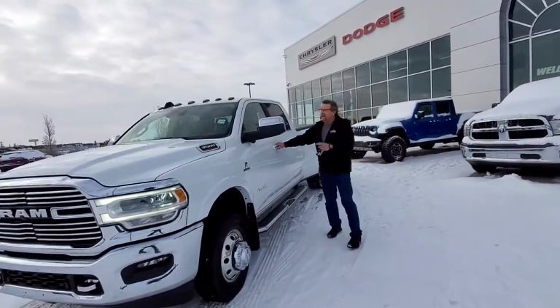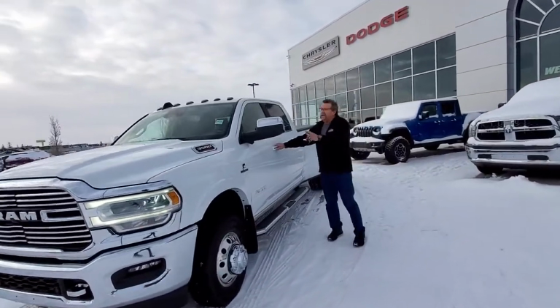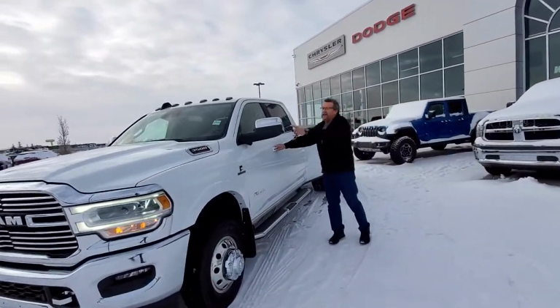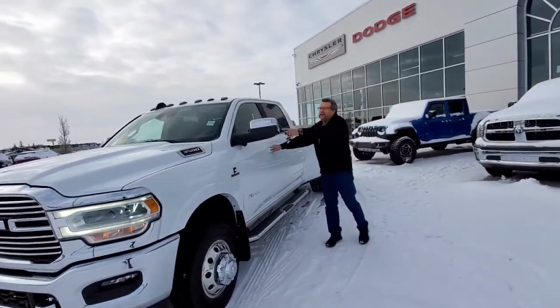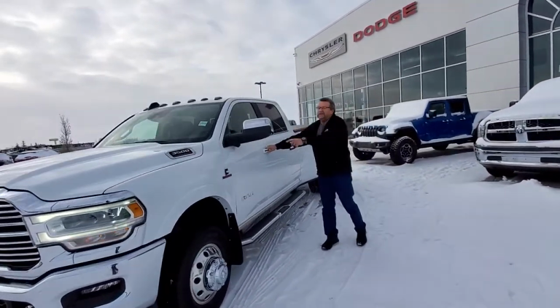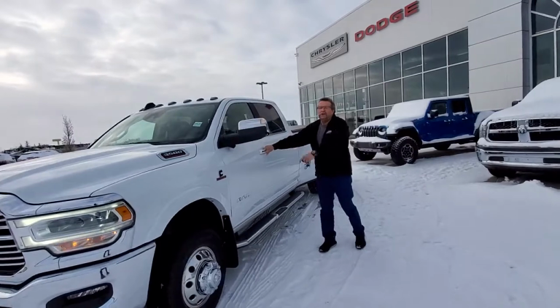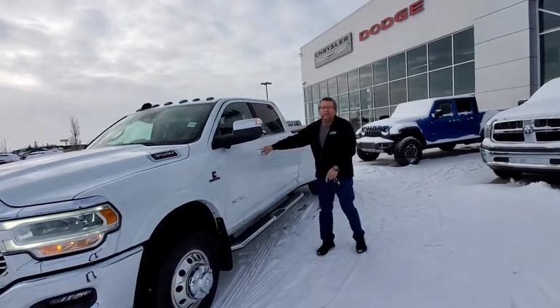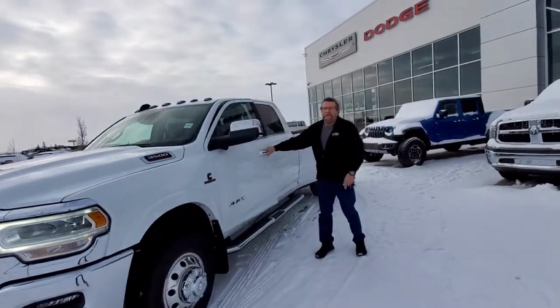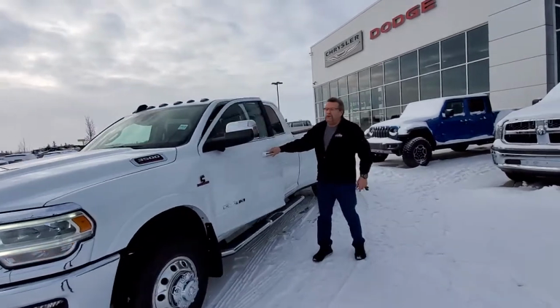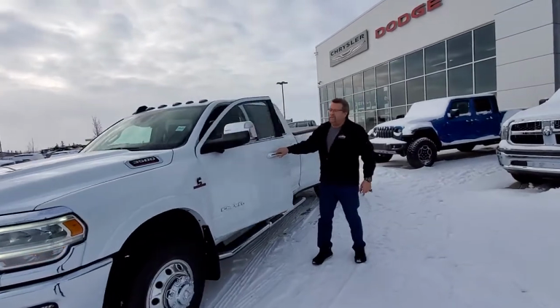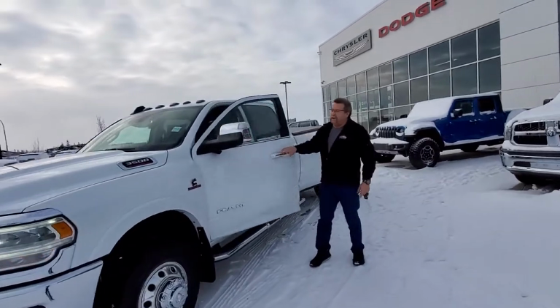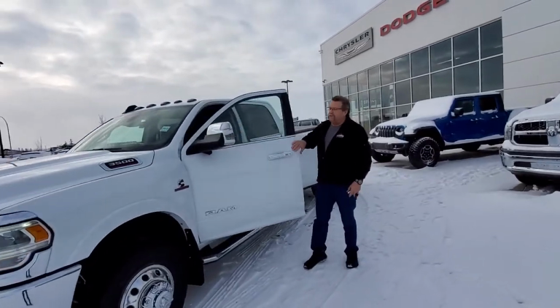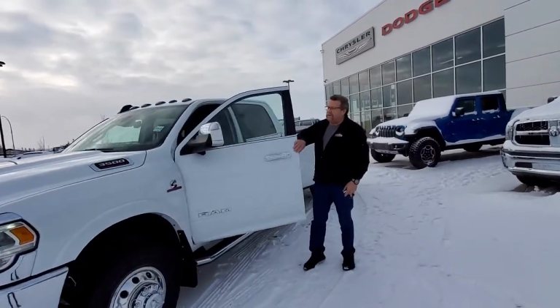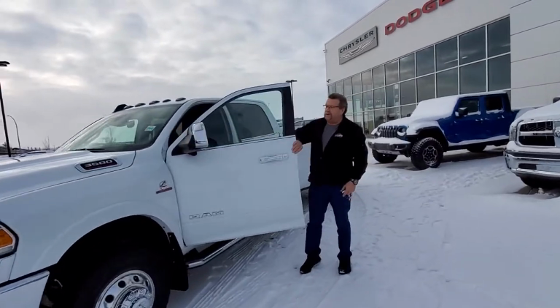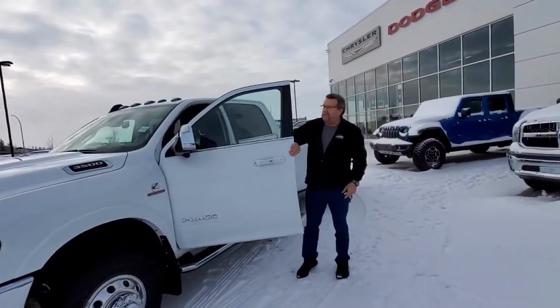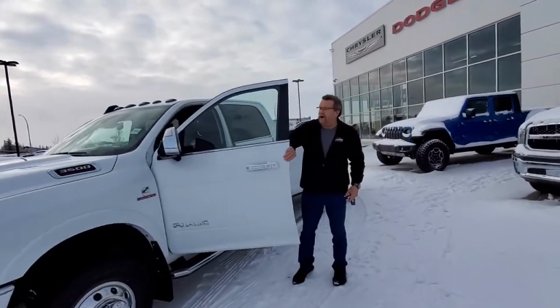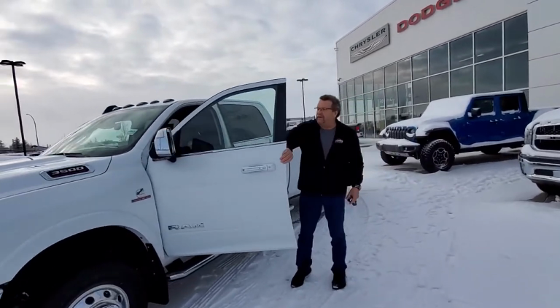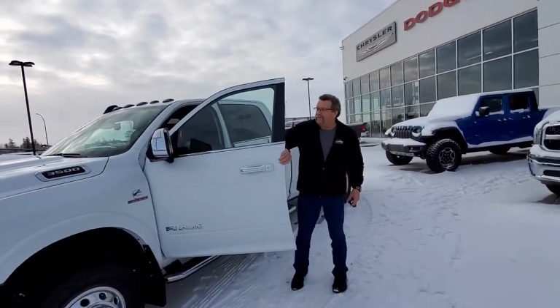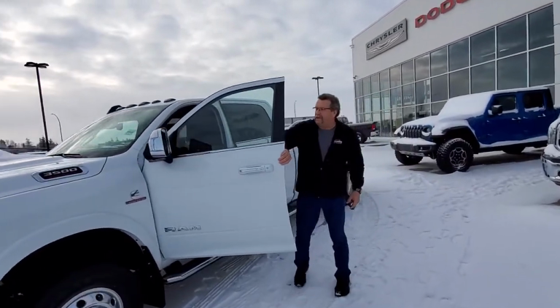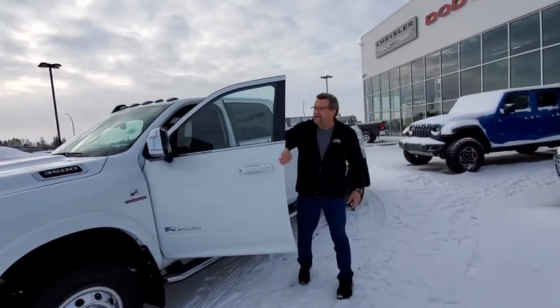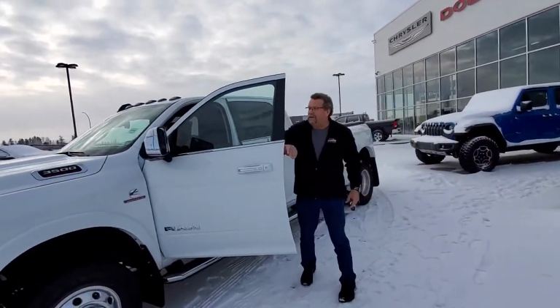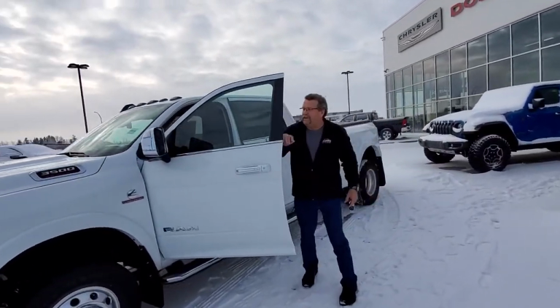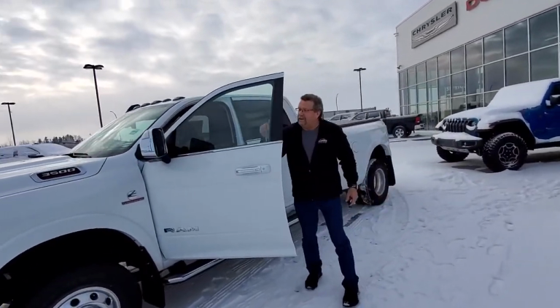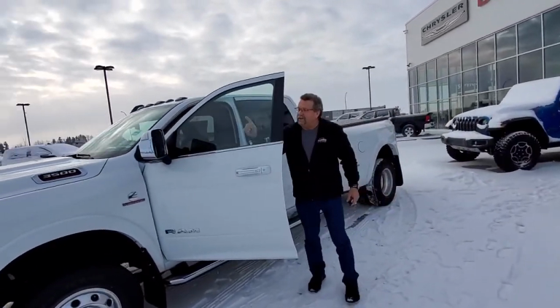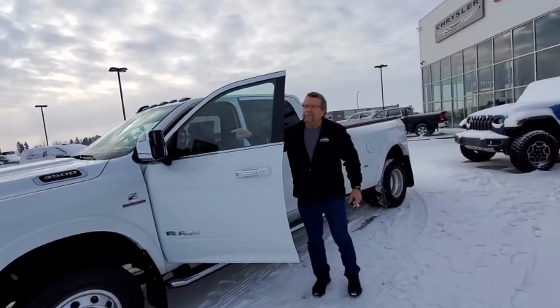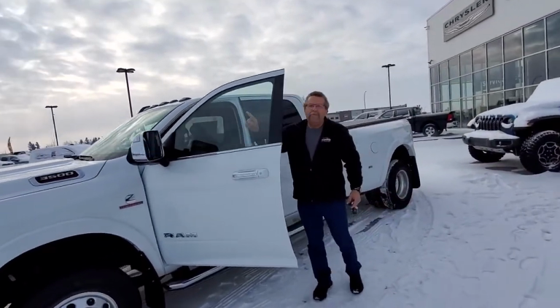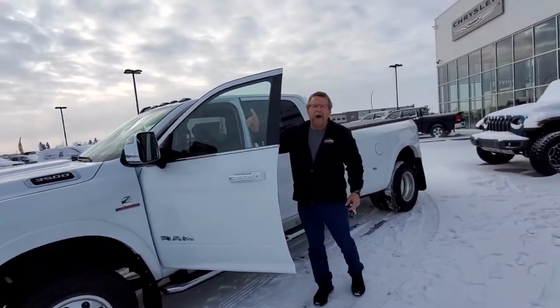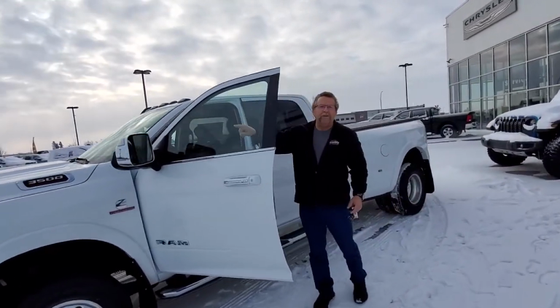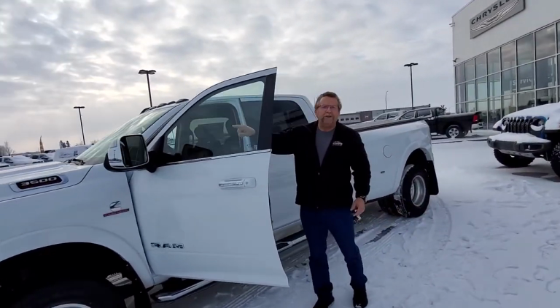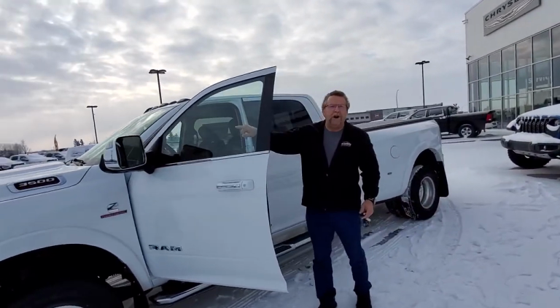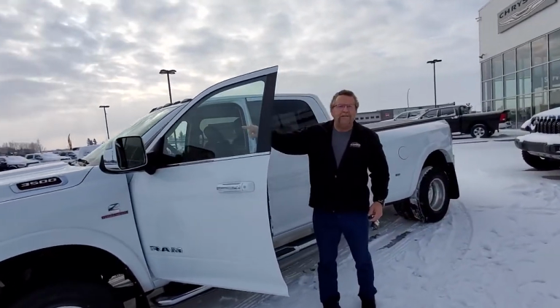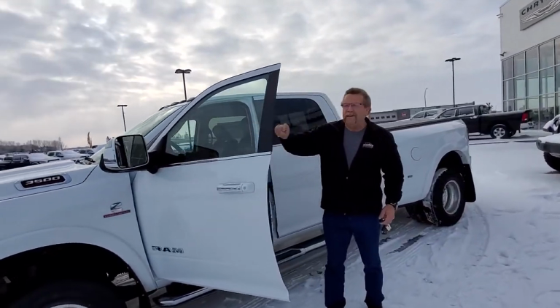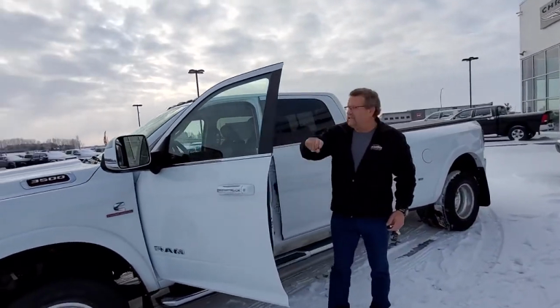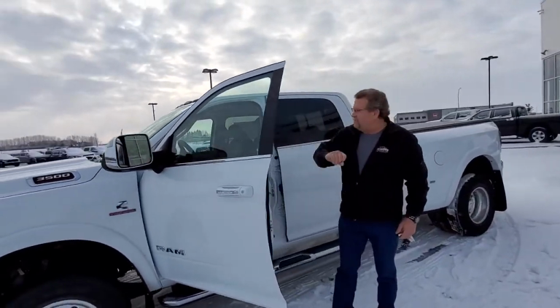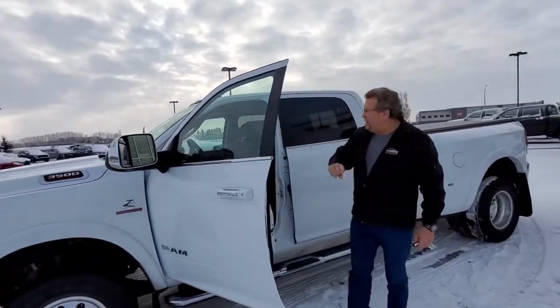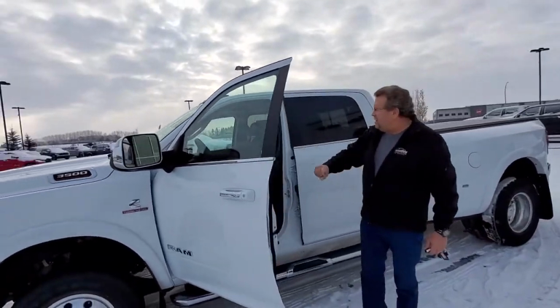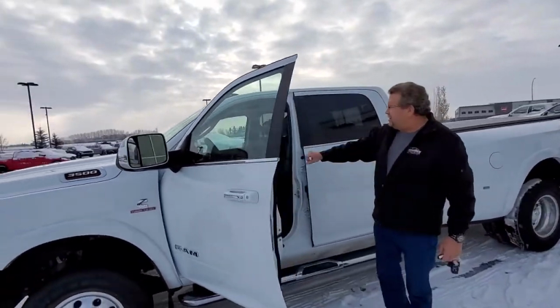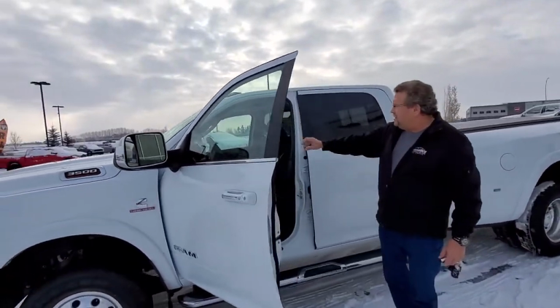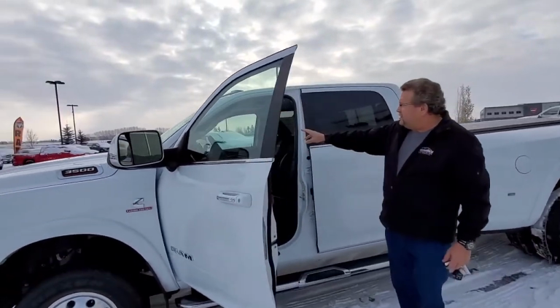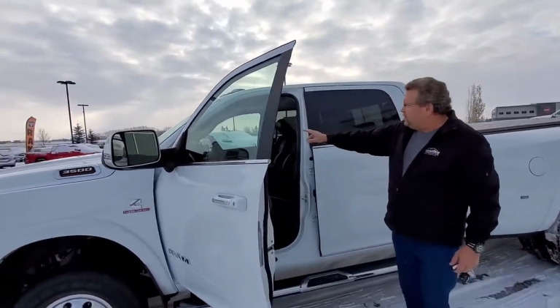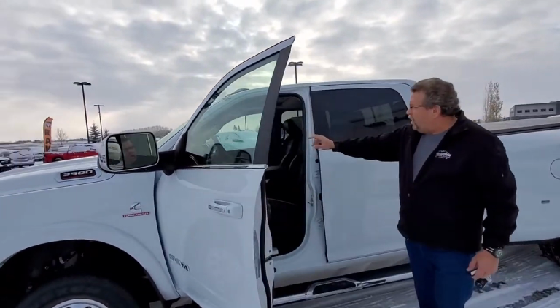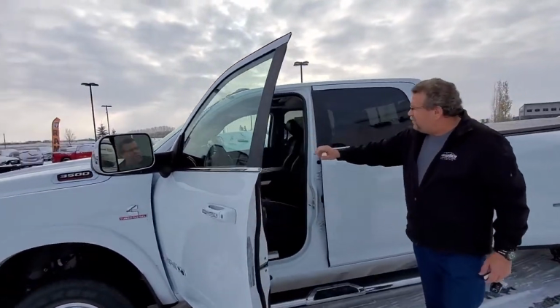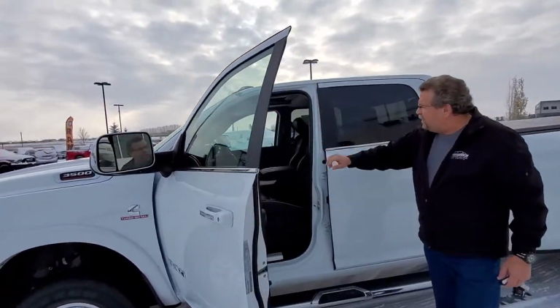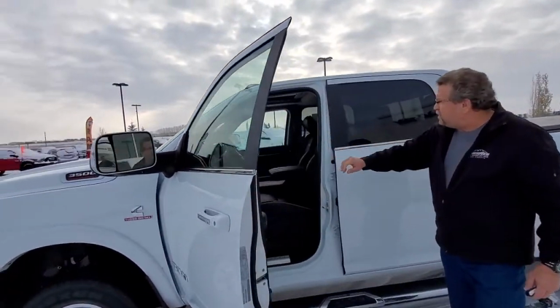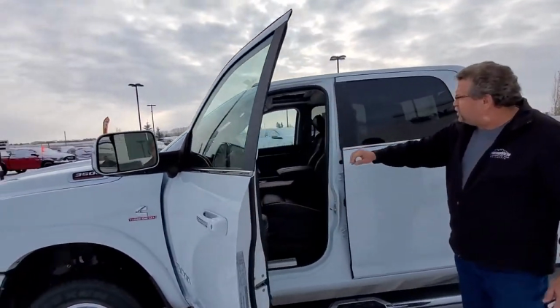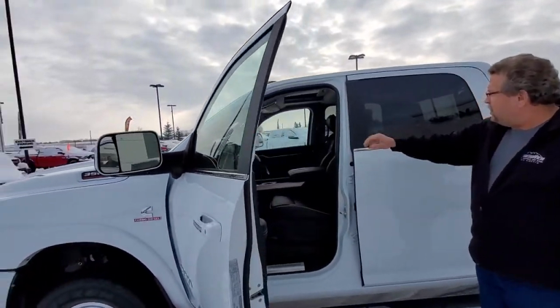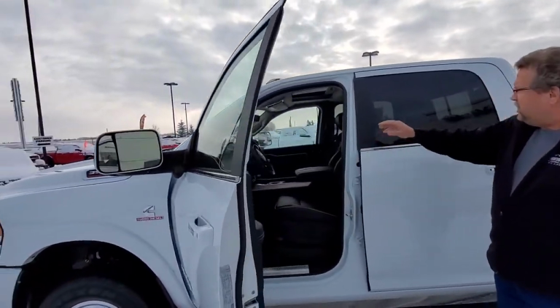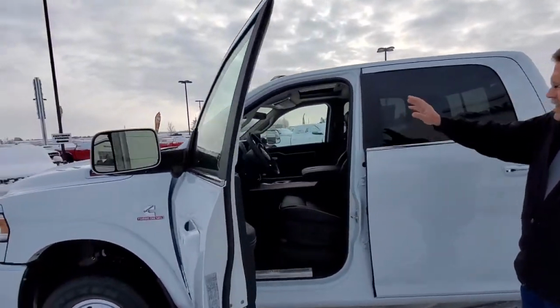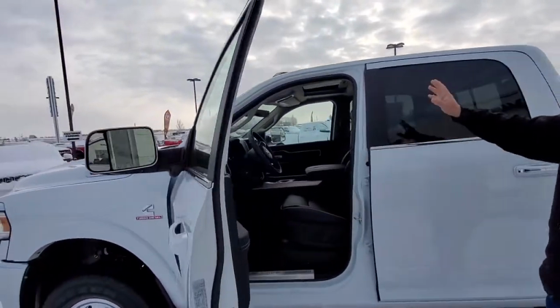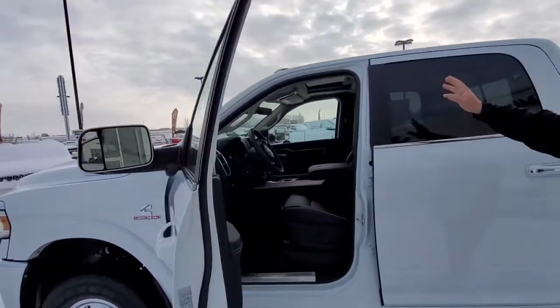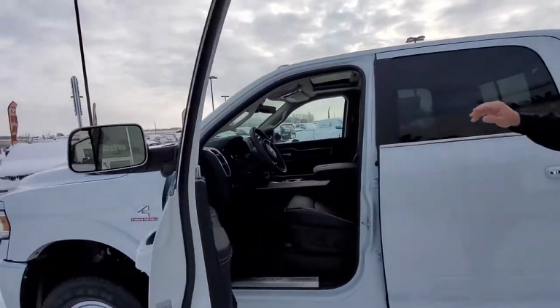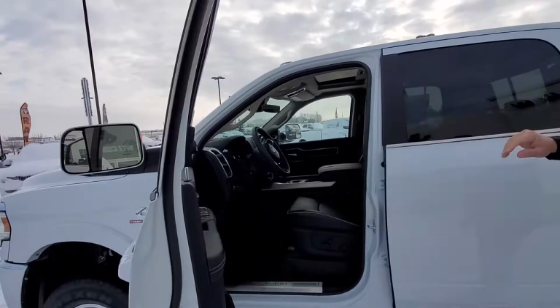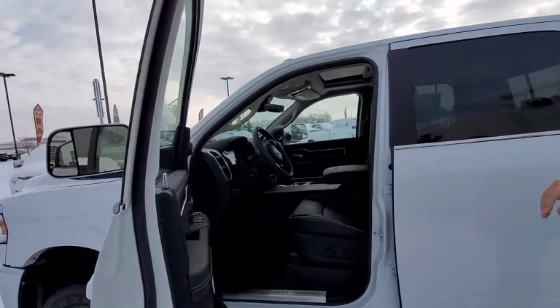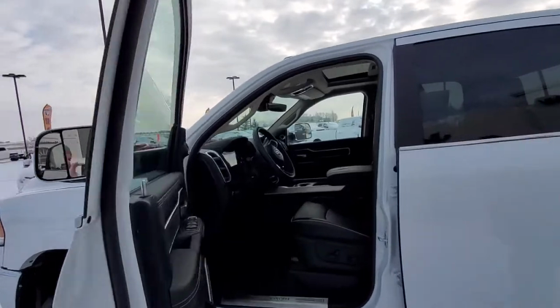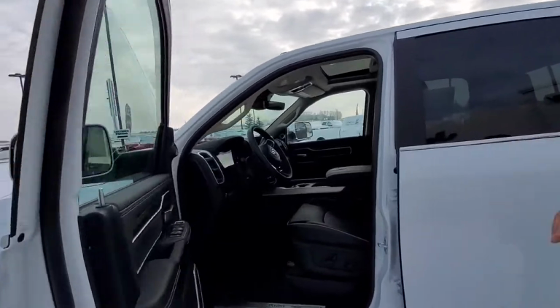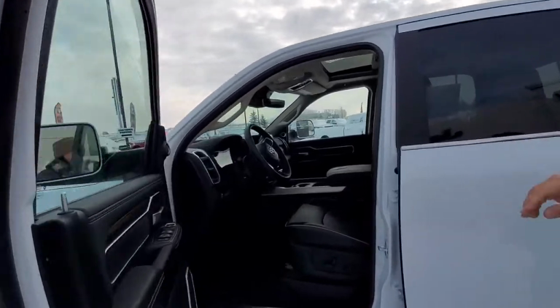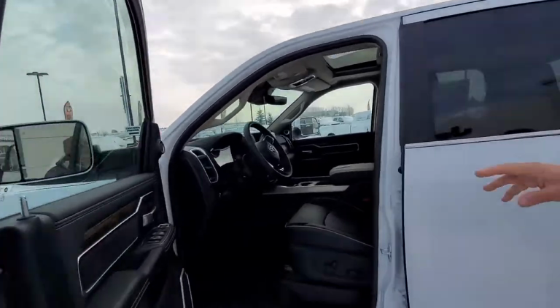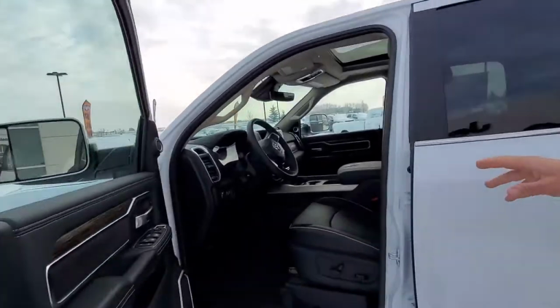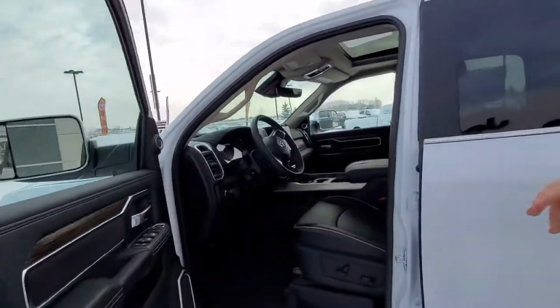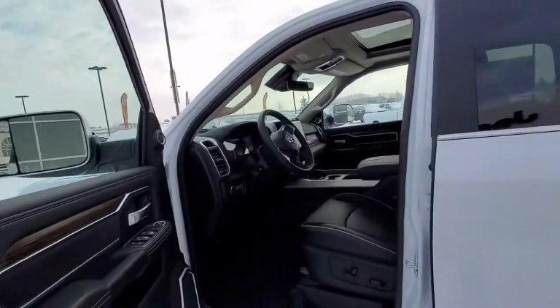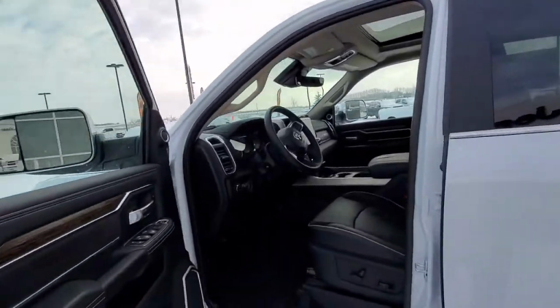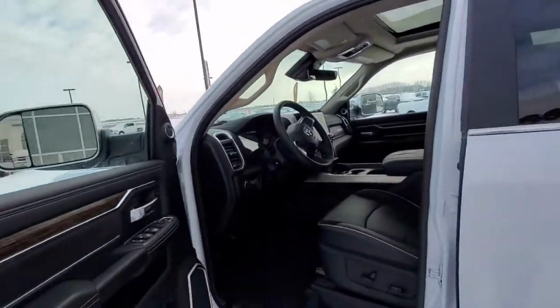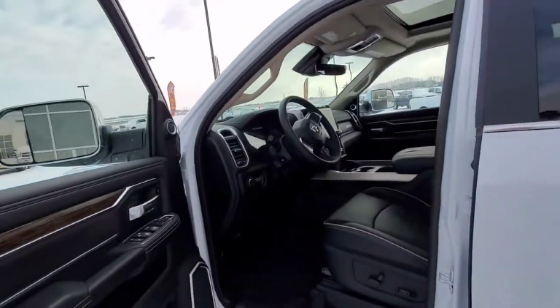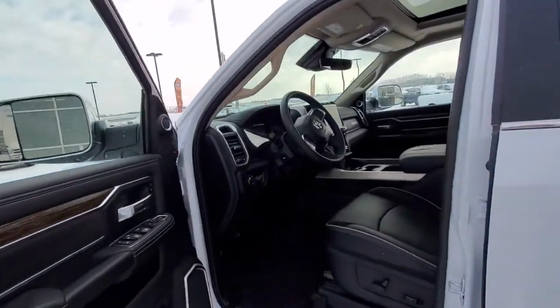You've got your trailer tow mirrors which are power fold-in, power convex mirrors, 12-inch screen, sunroof, and memory seating.